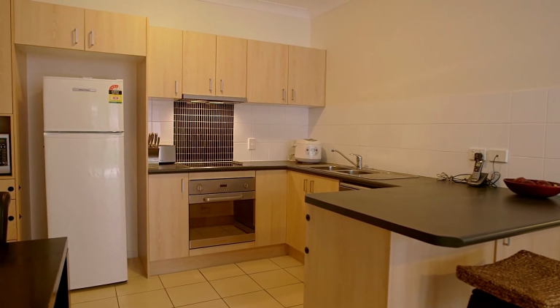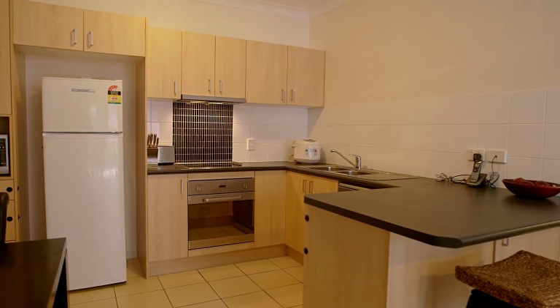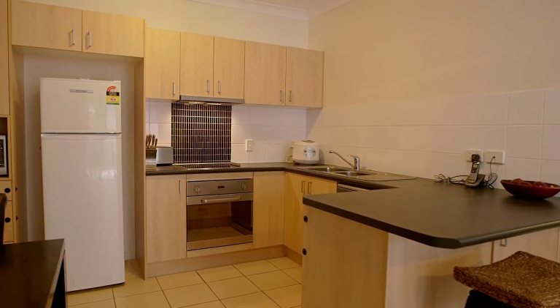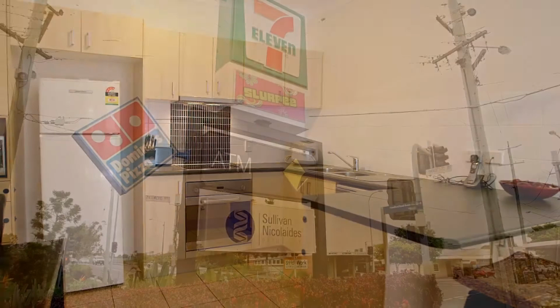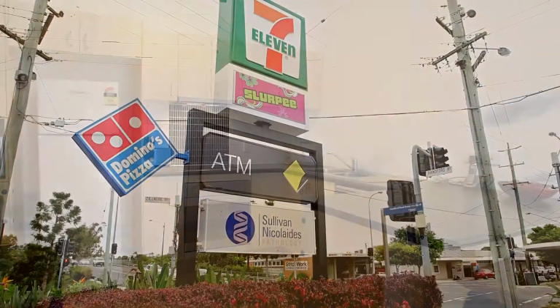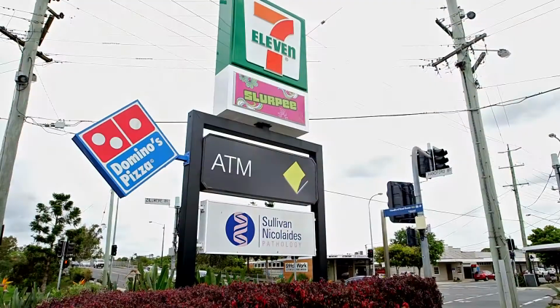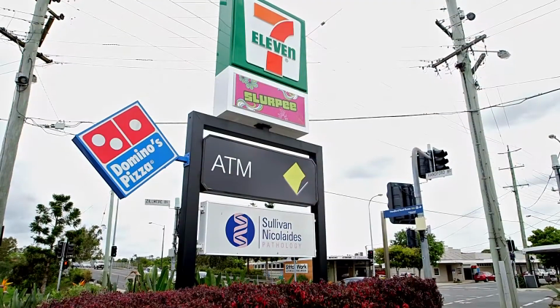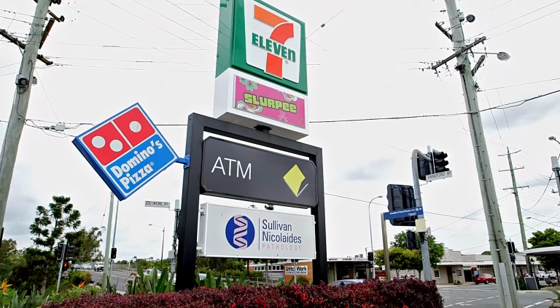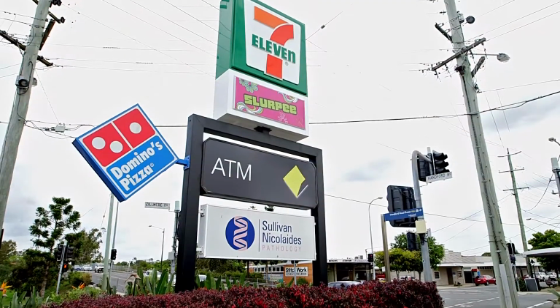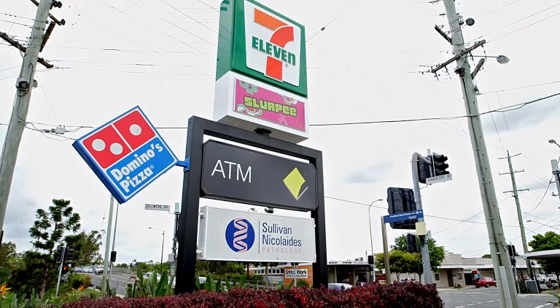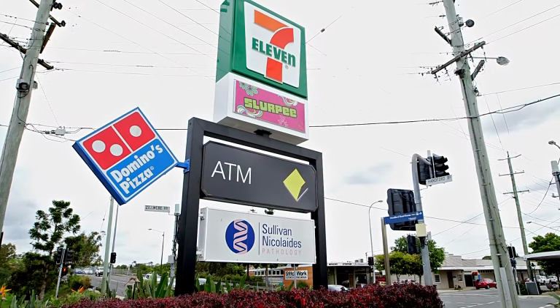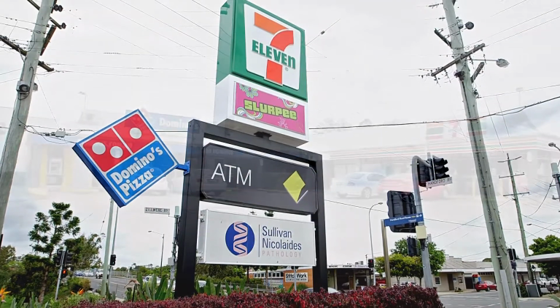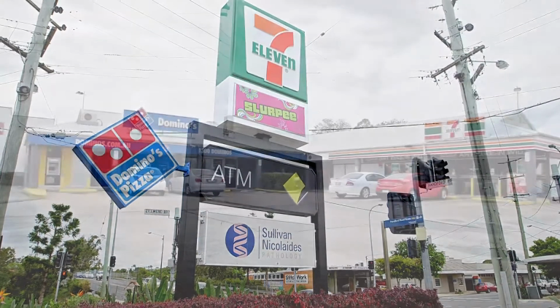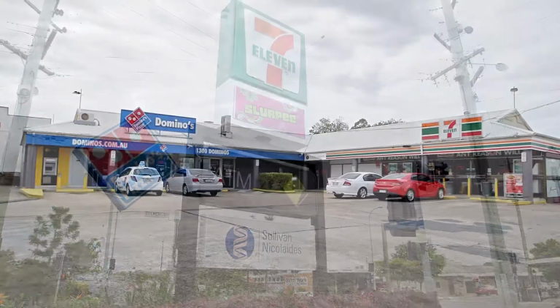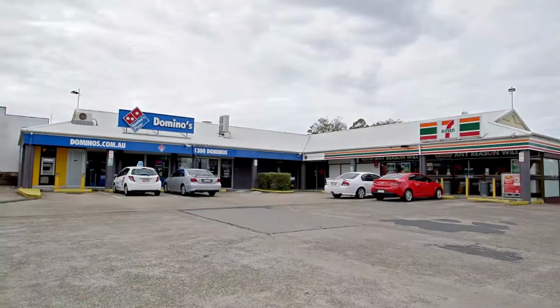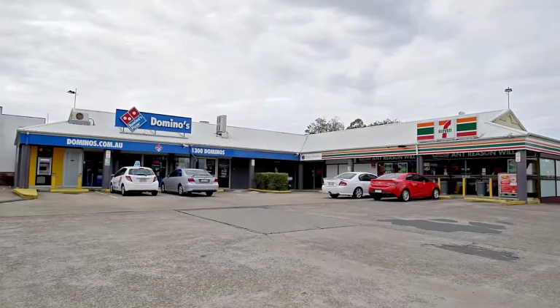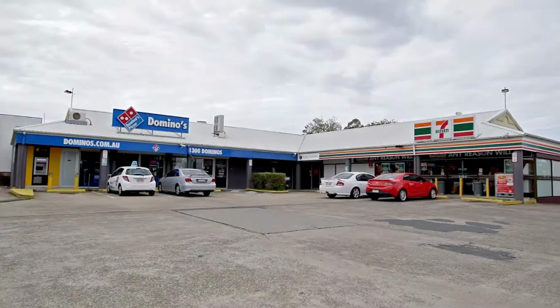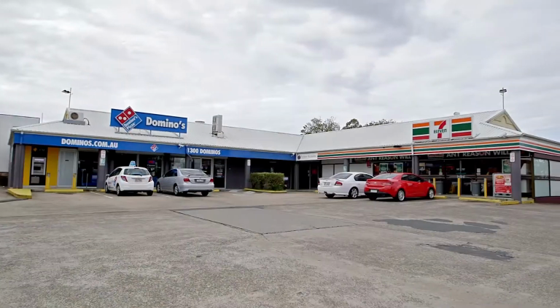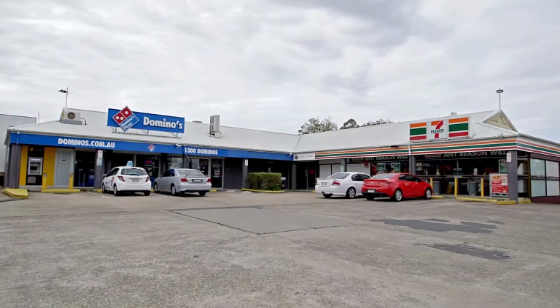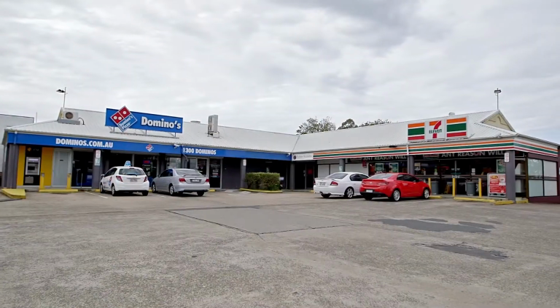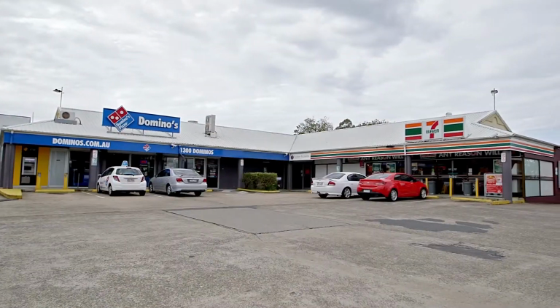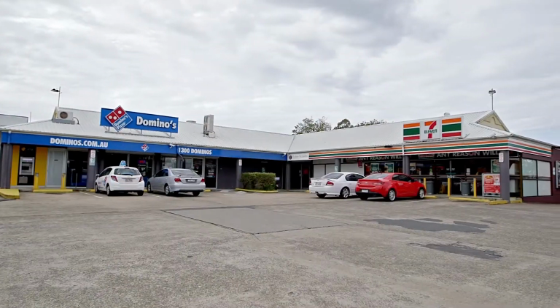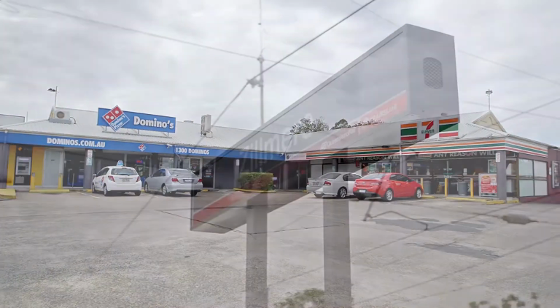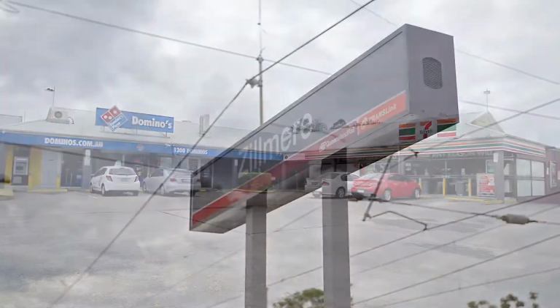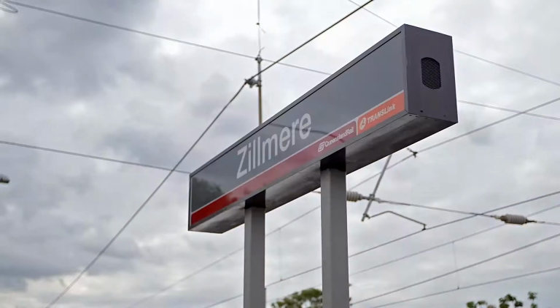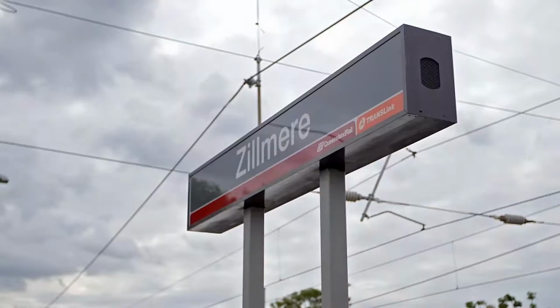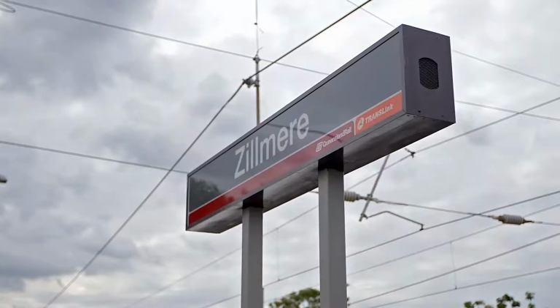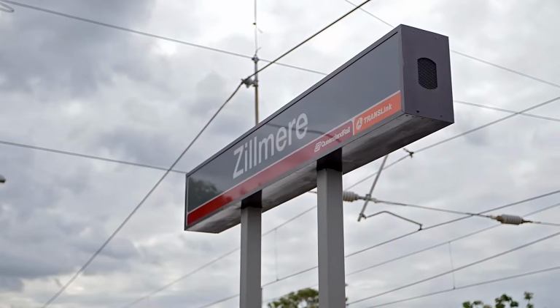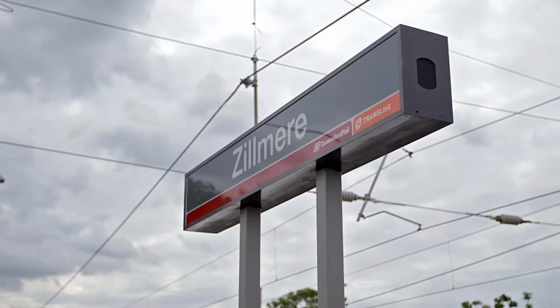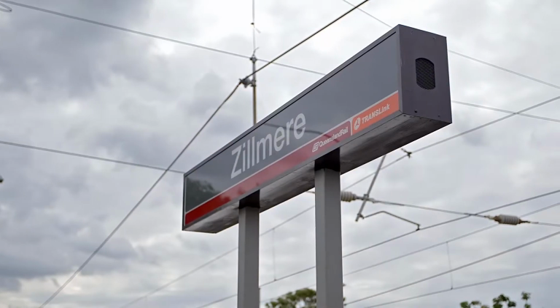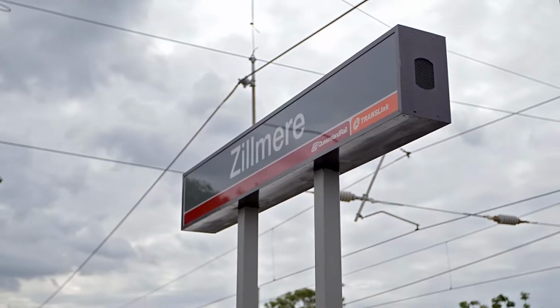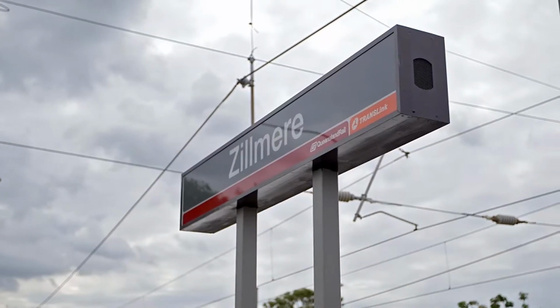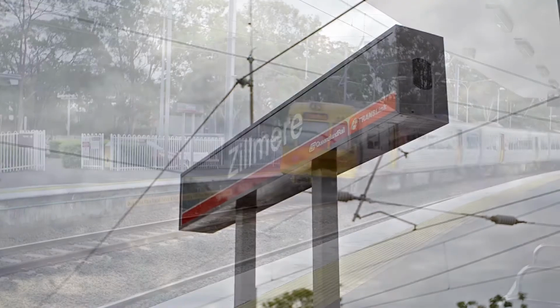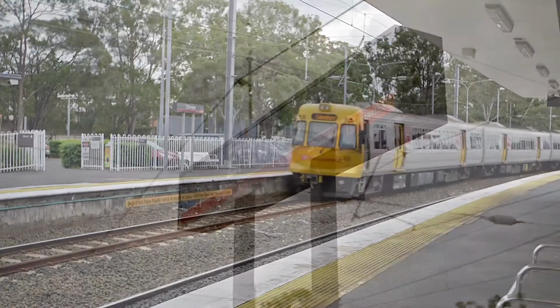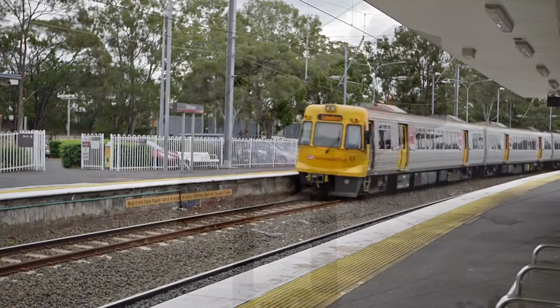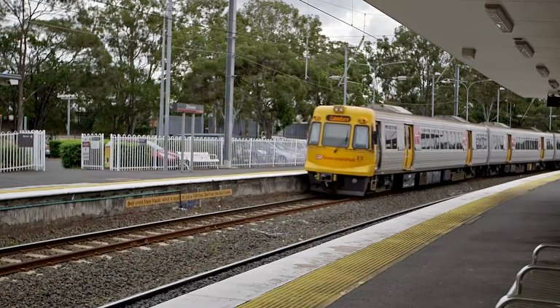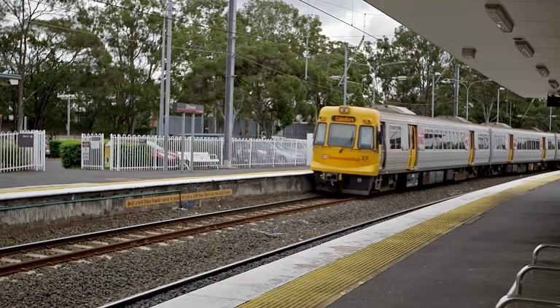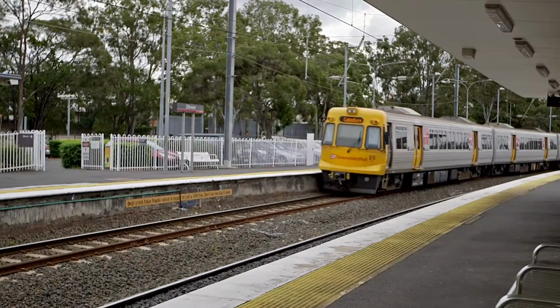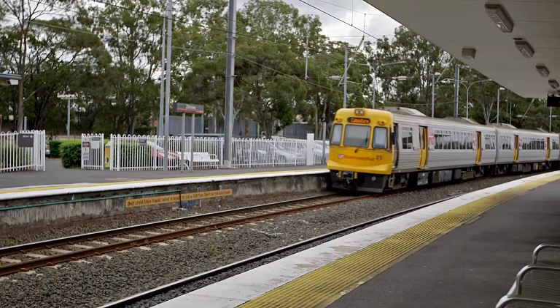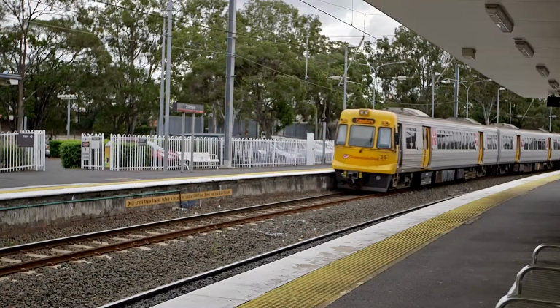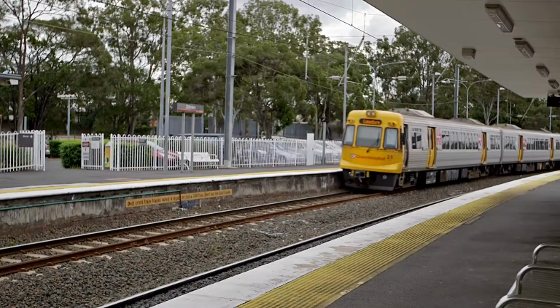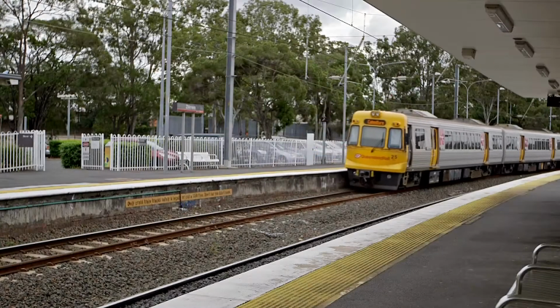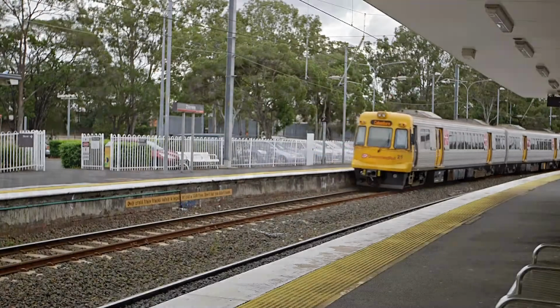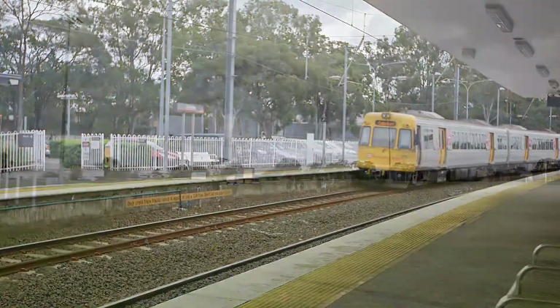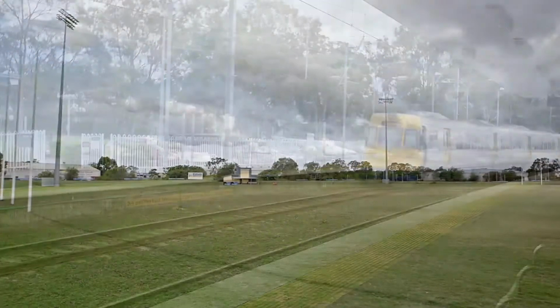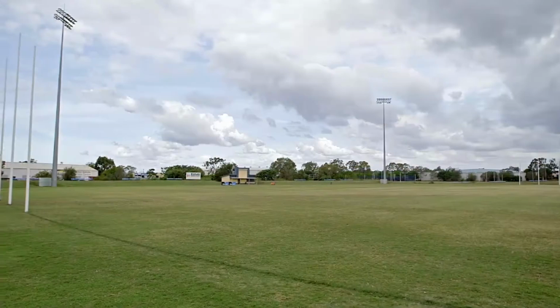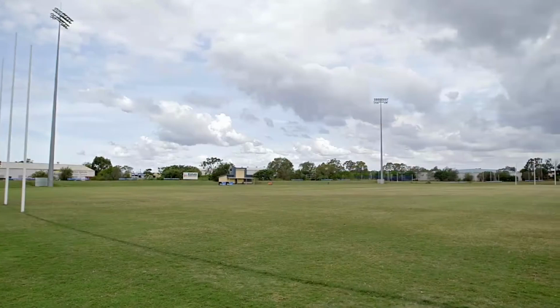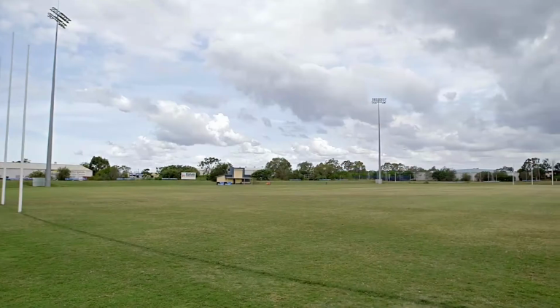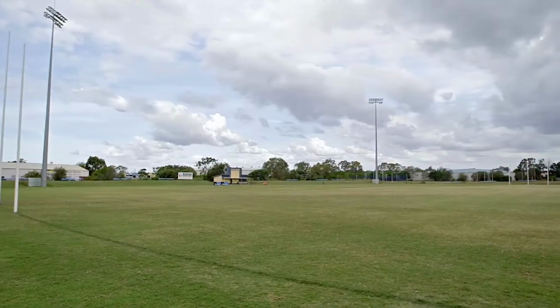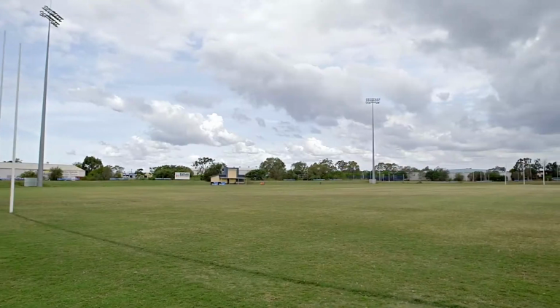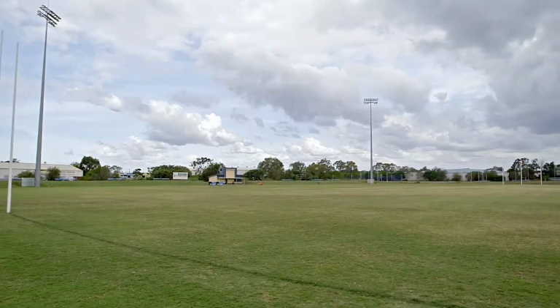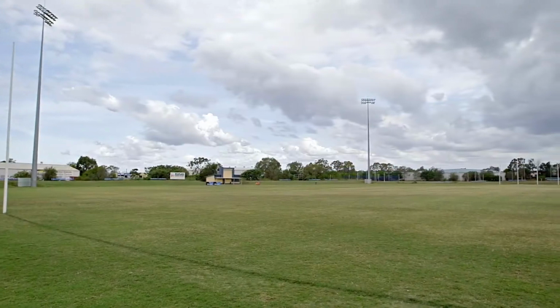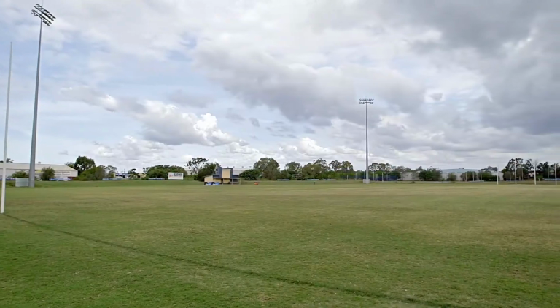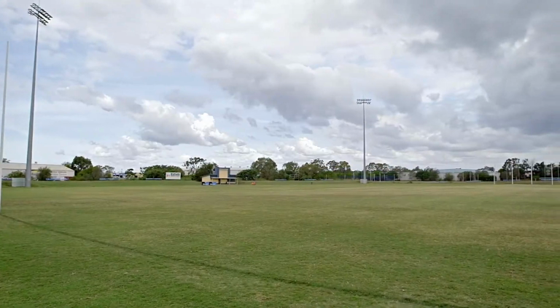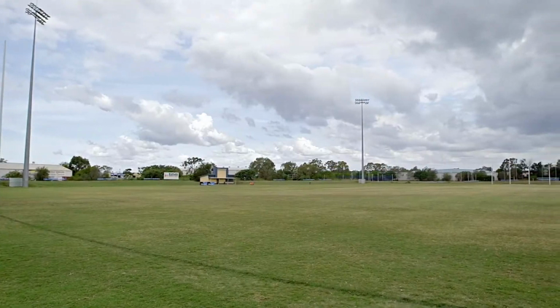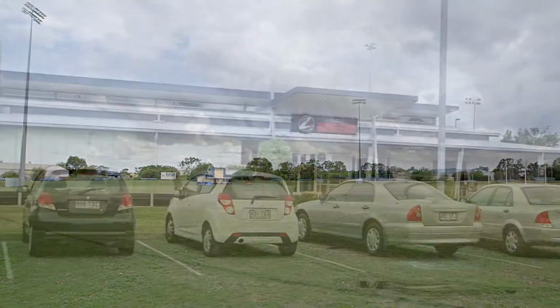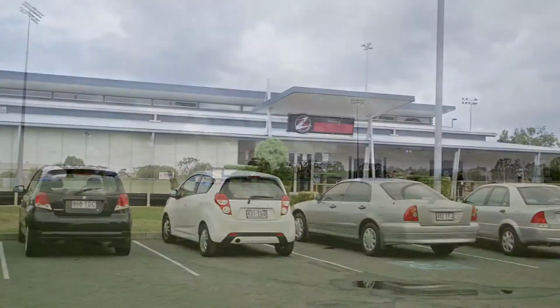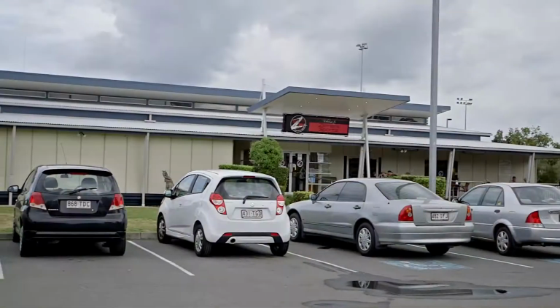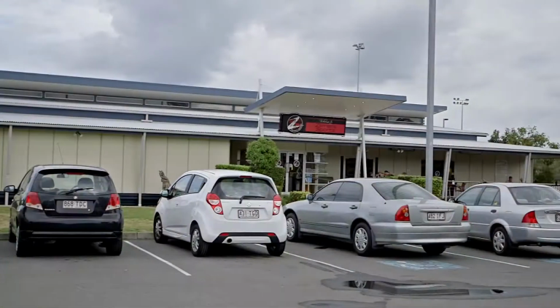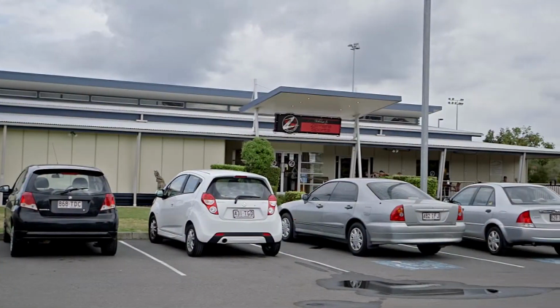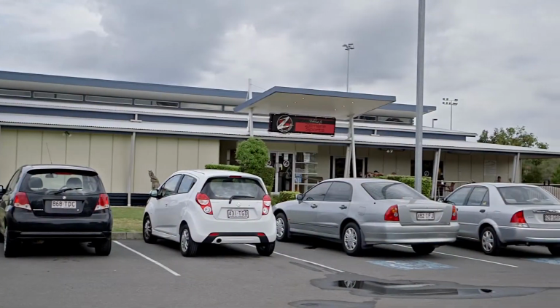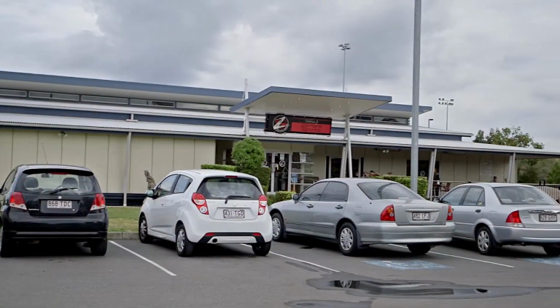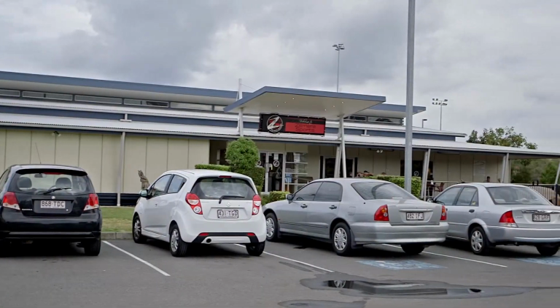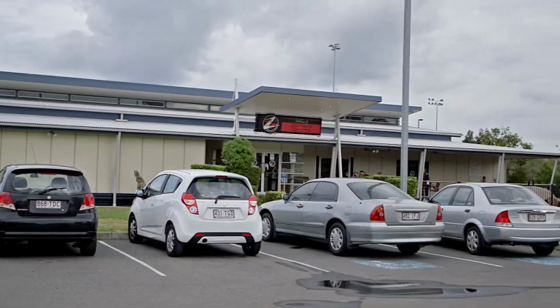Within walking distance to local shops, train station and sporting clubs, it's an ideal location for everyone.